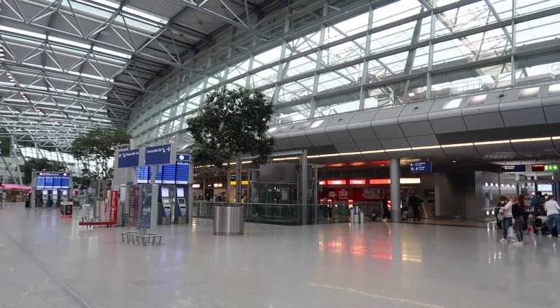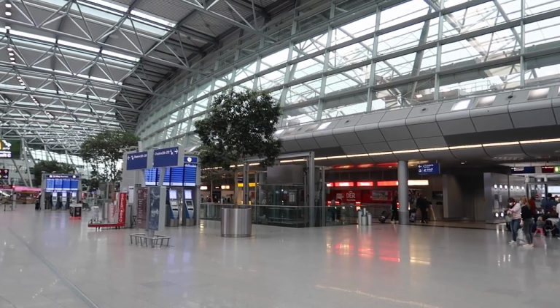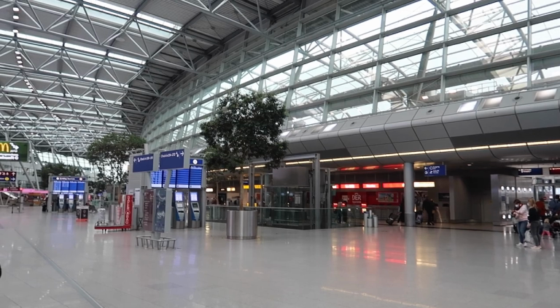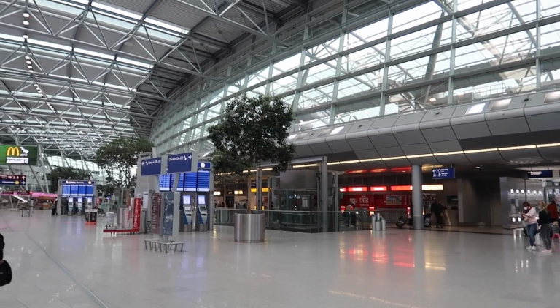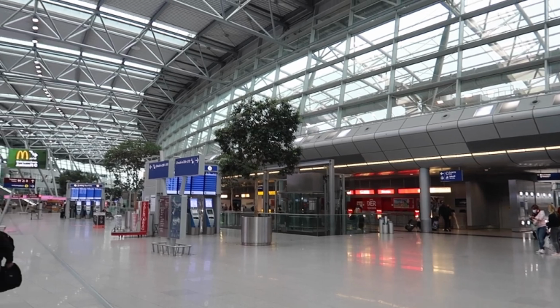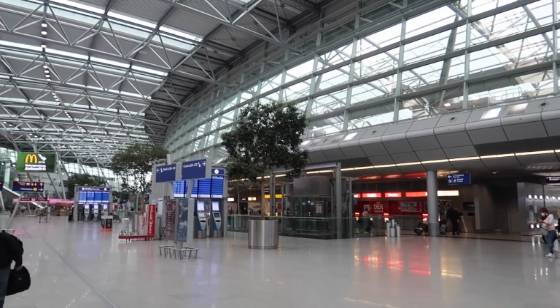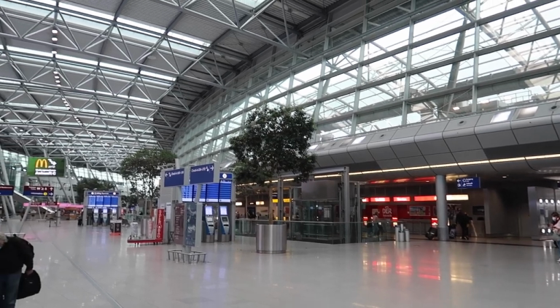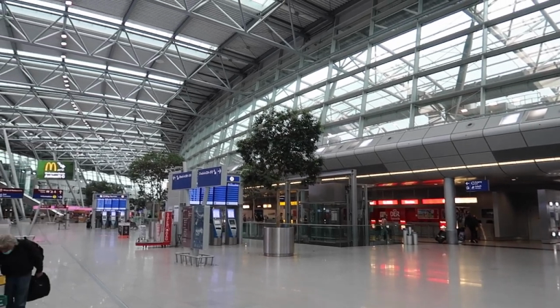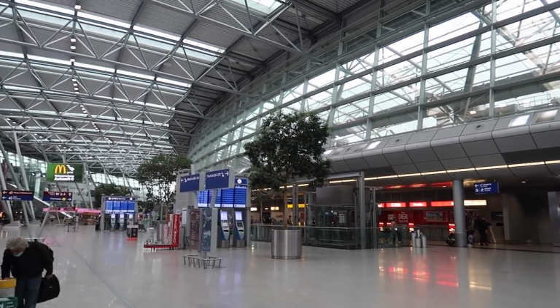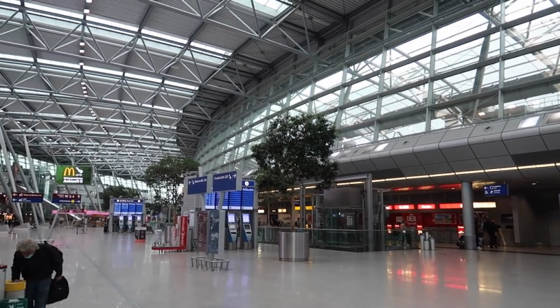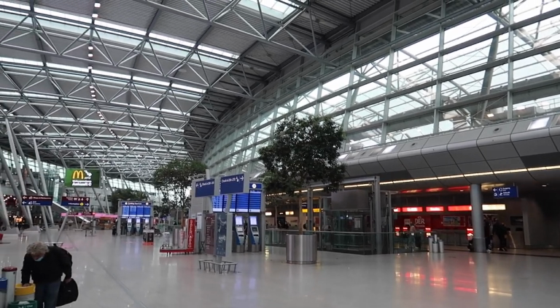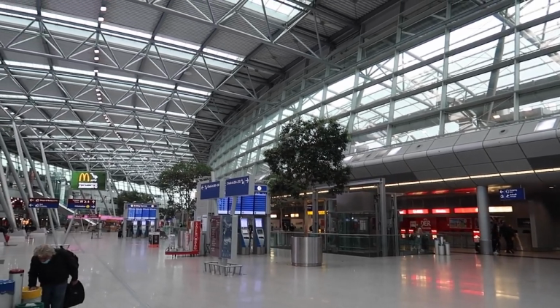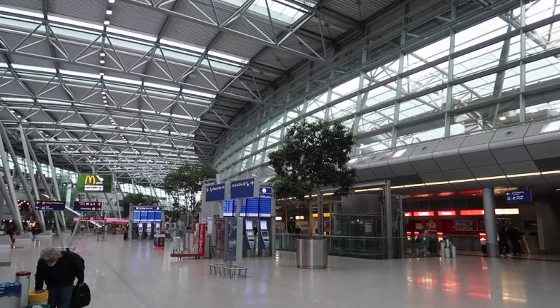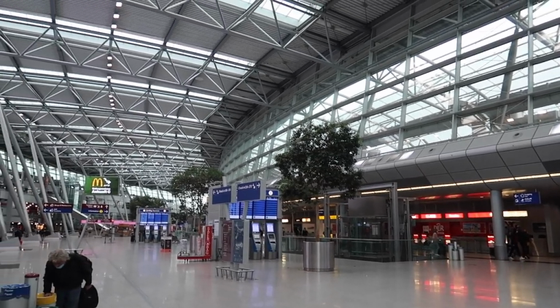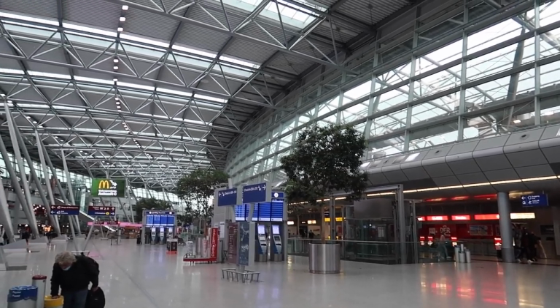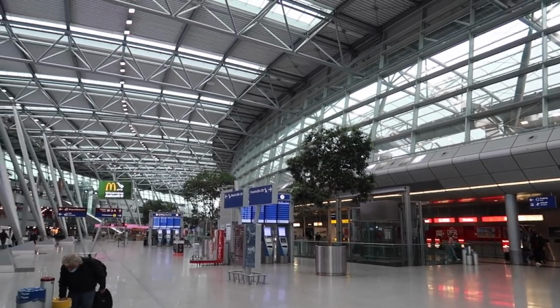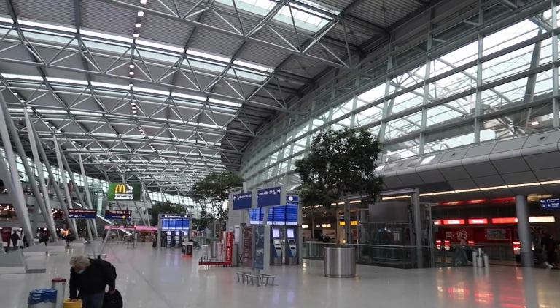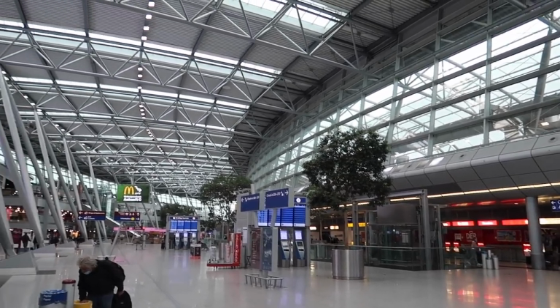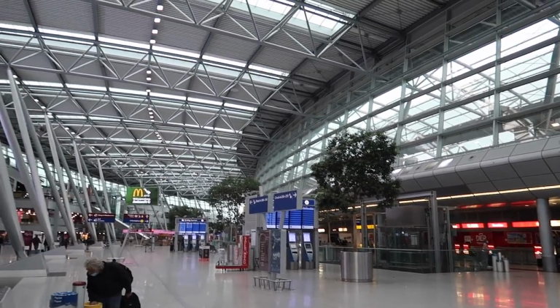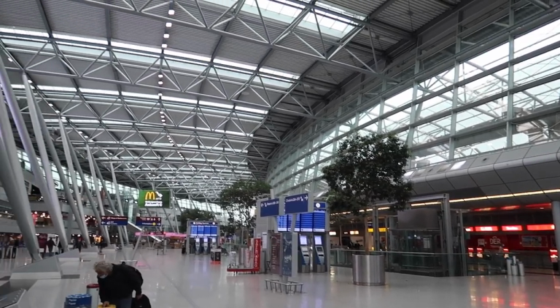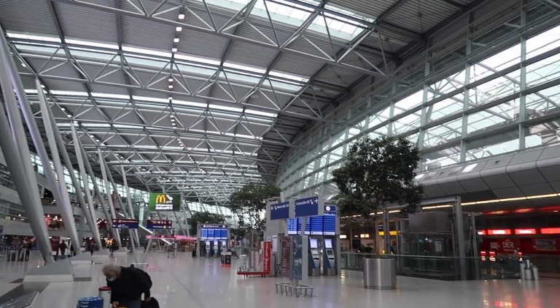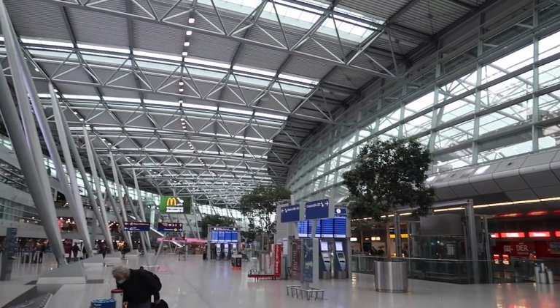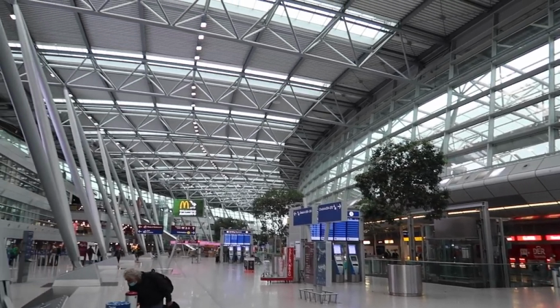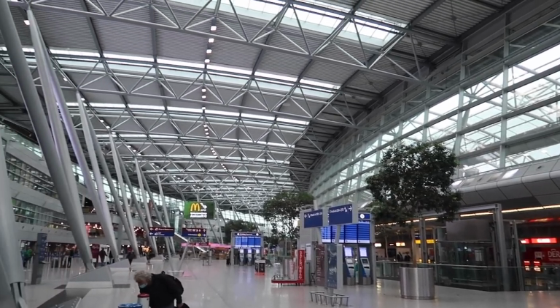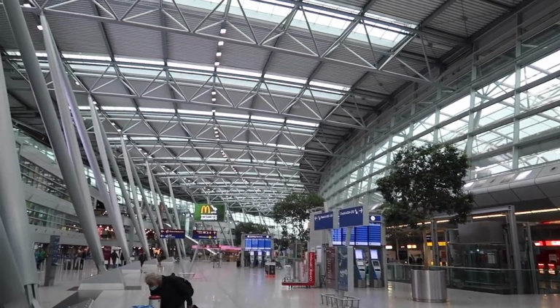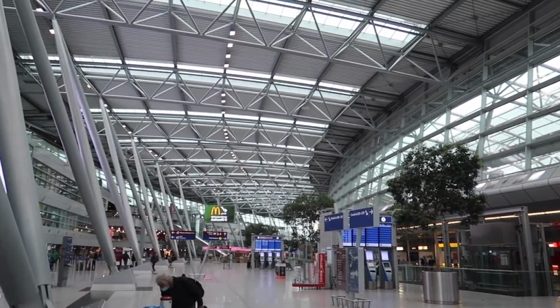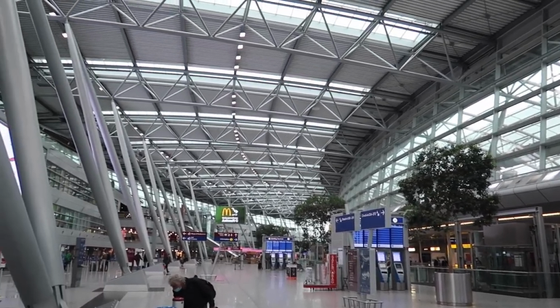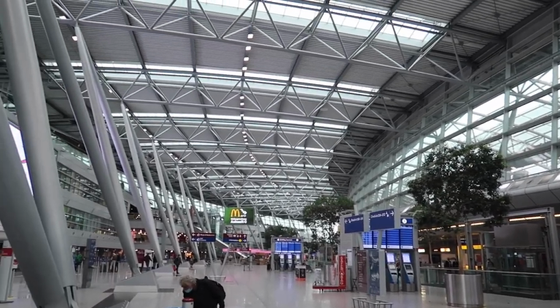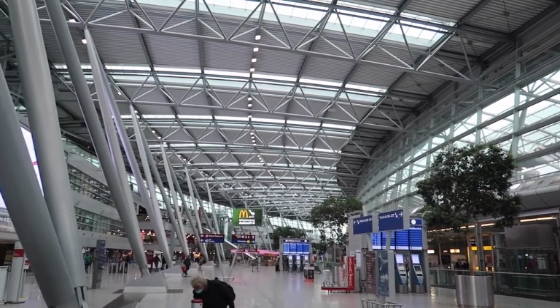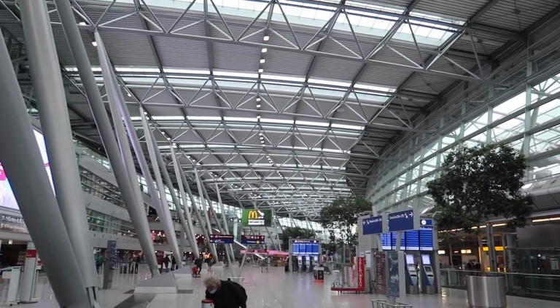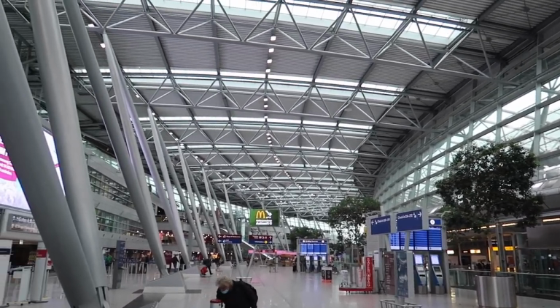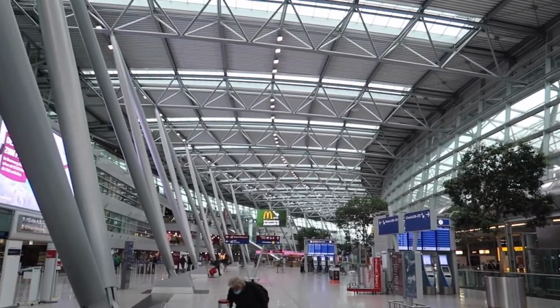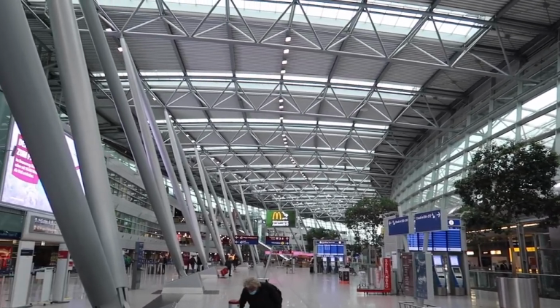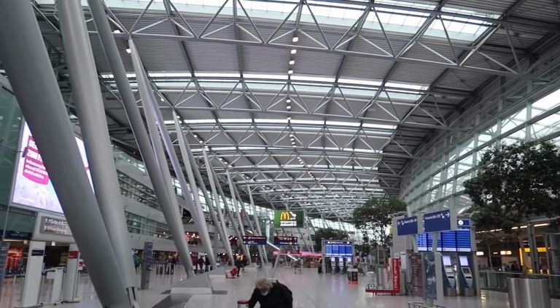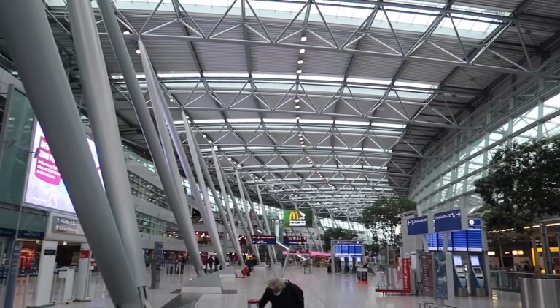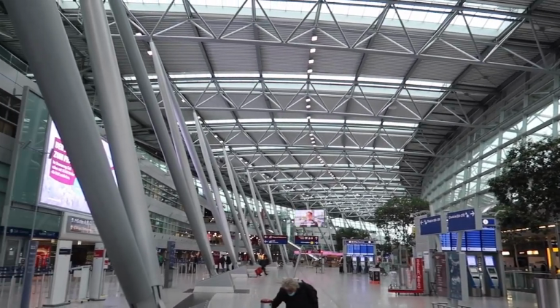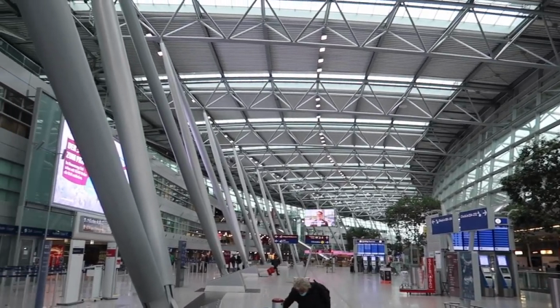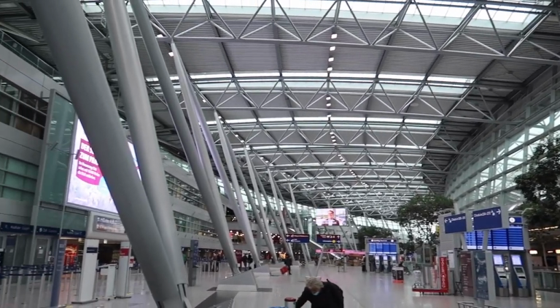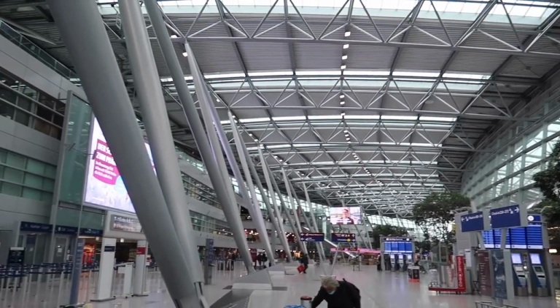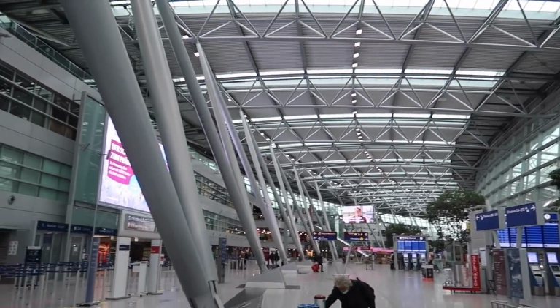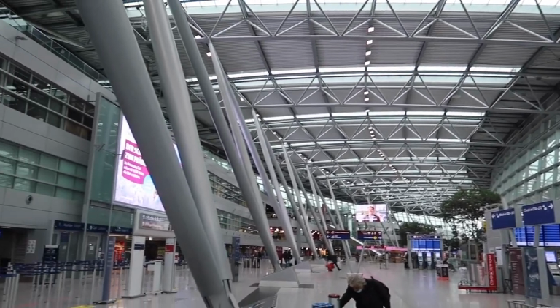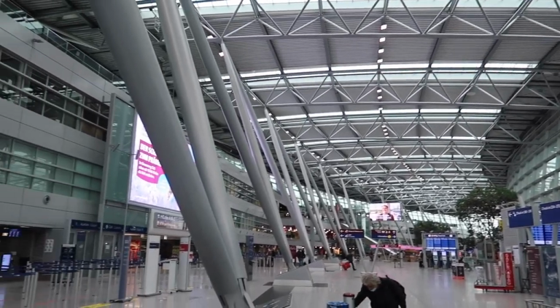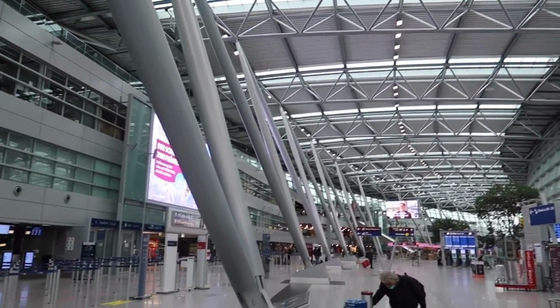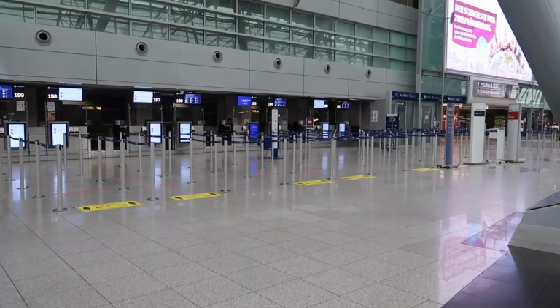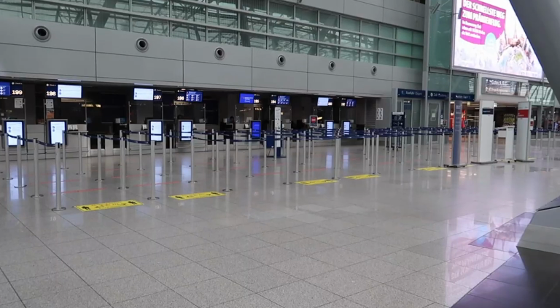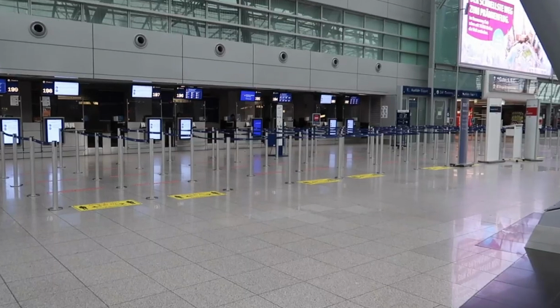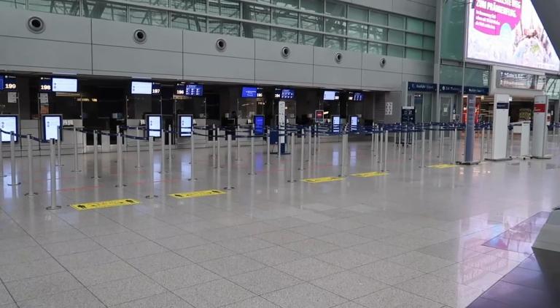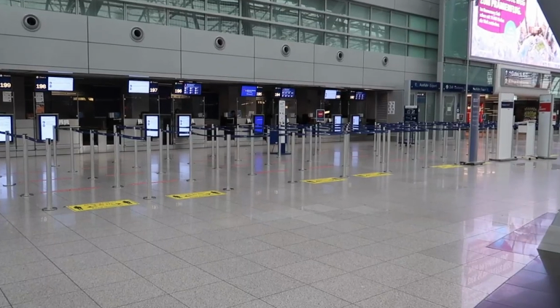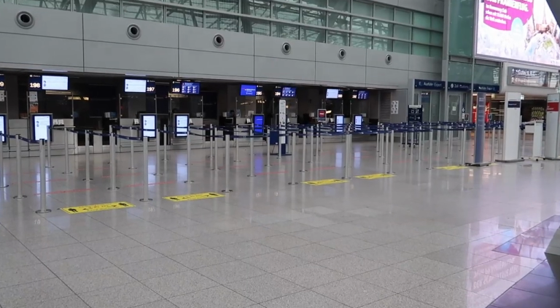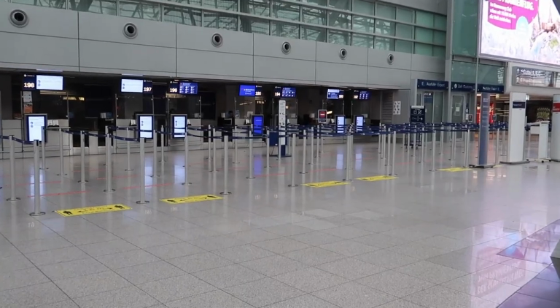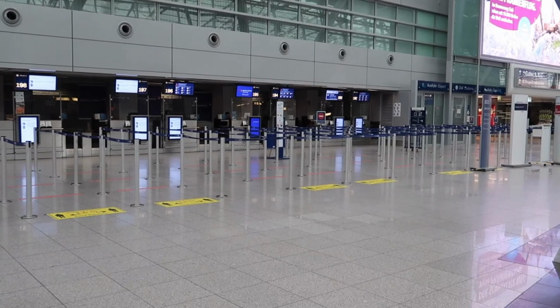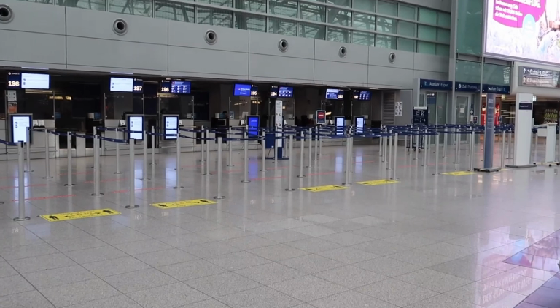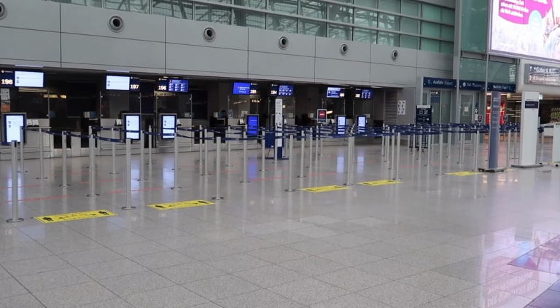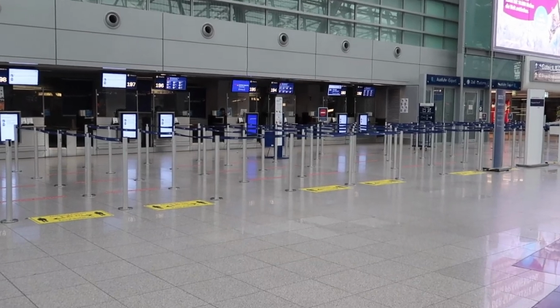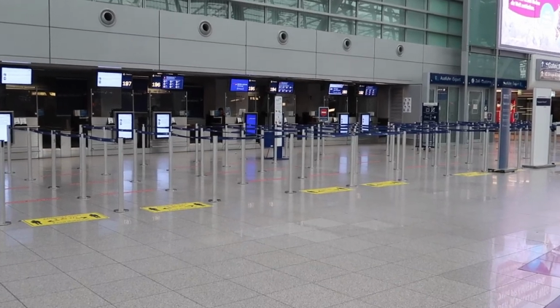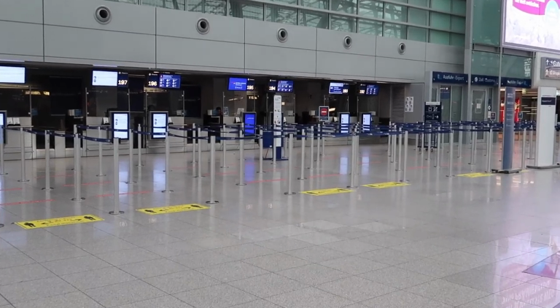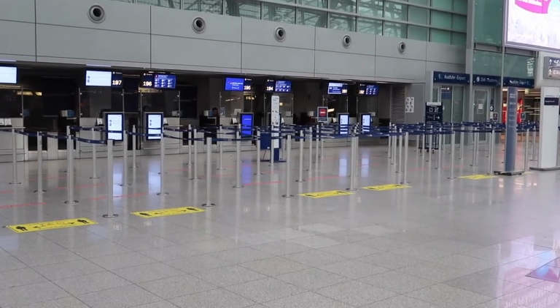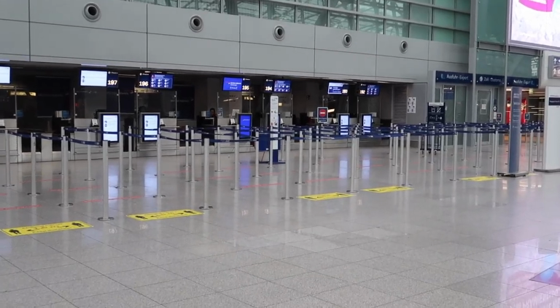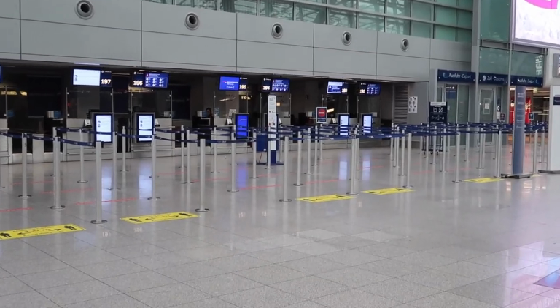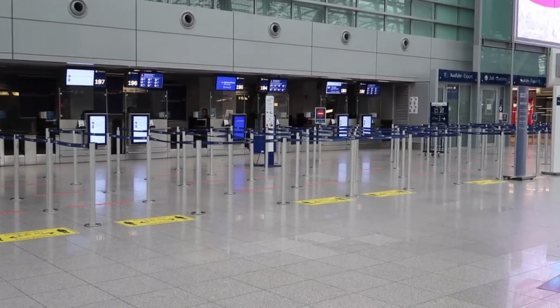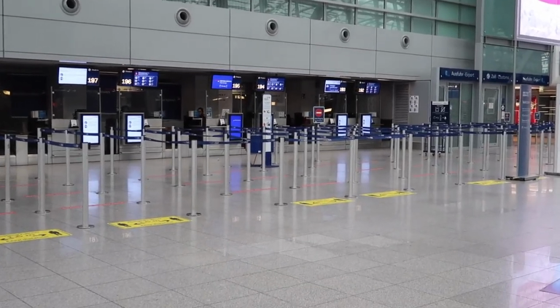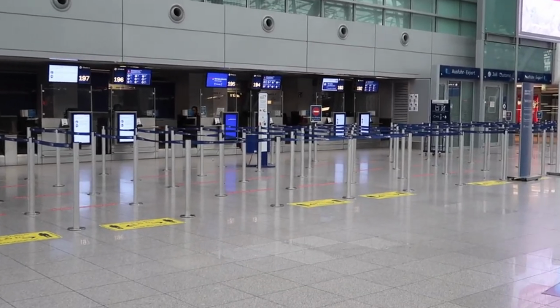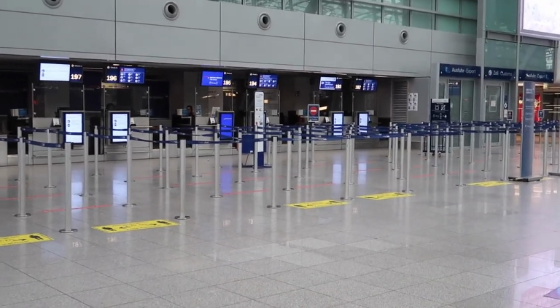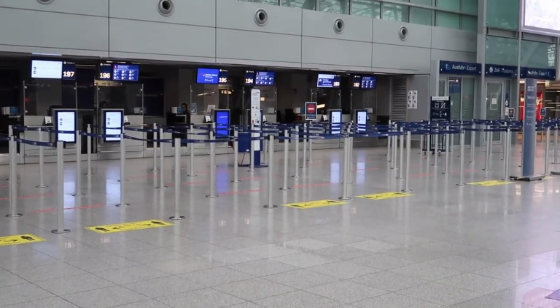Good morning from Düsseldorf Airport, Germany's third biggest airport. Today I'm going to London City with British Airways City Flyer.